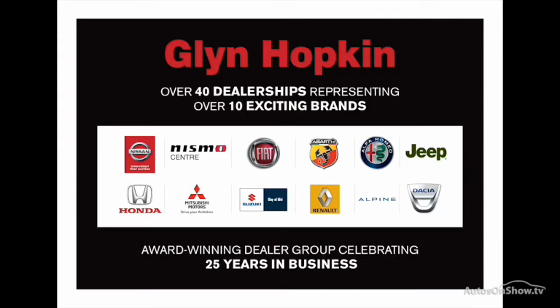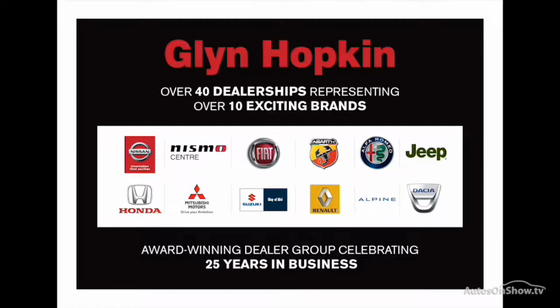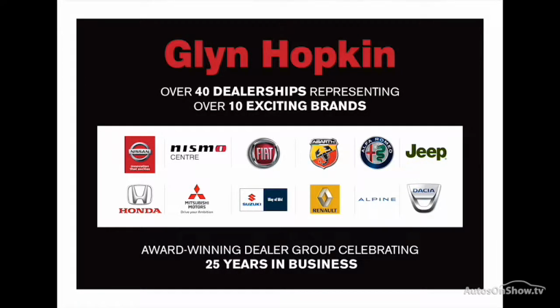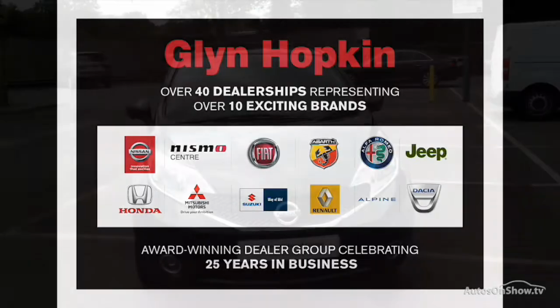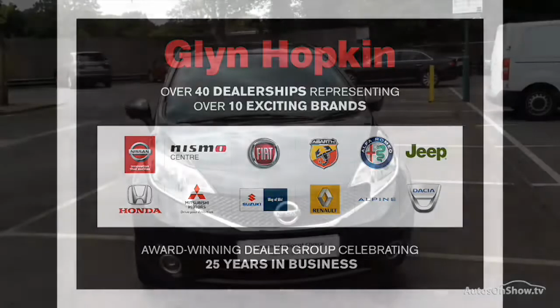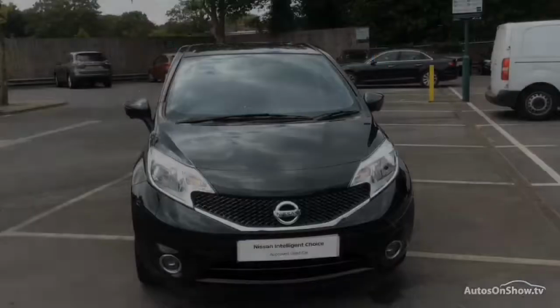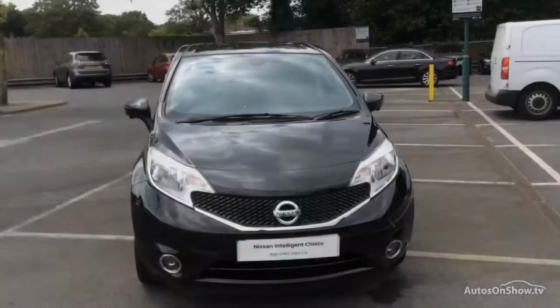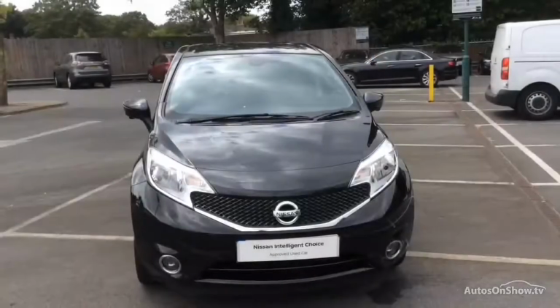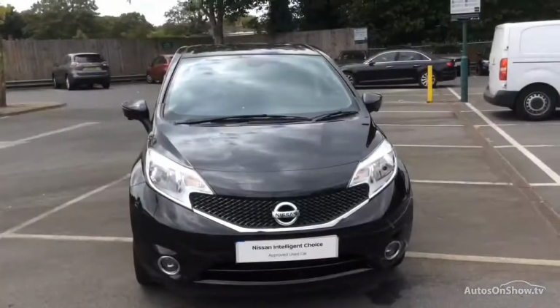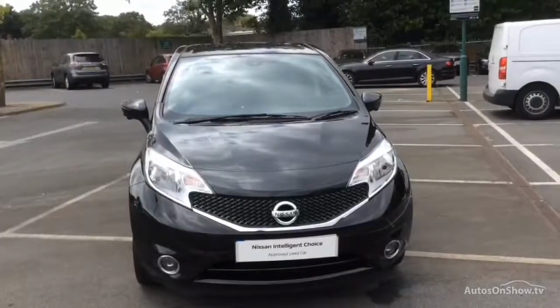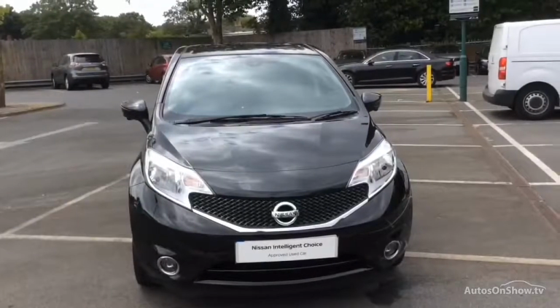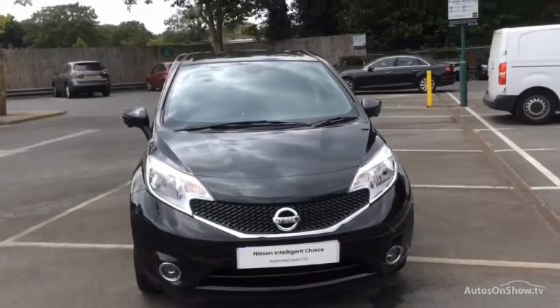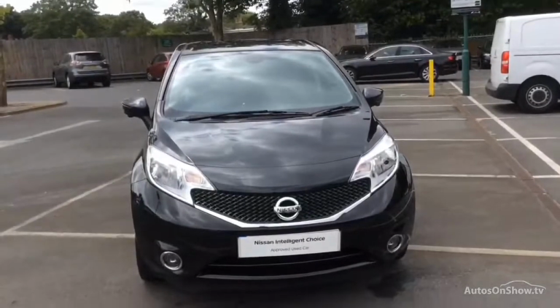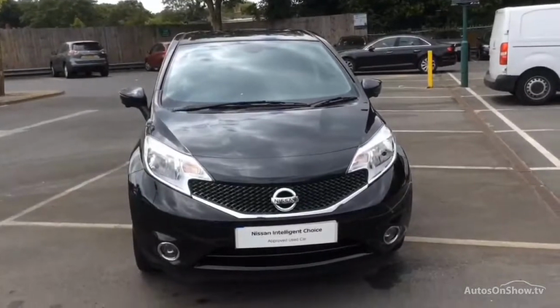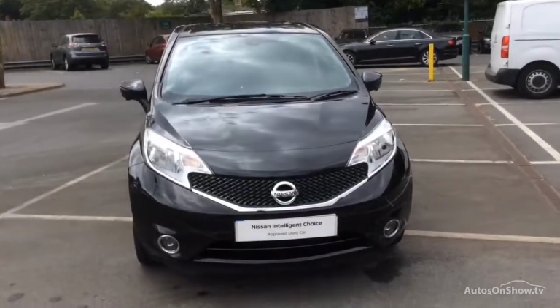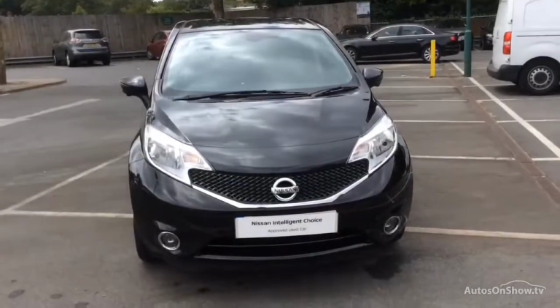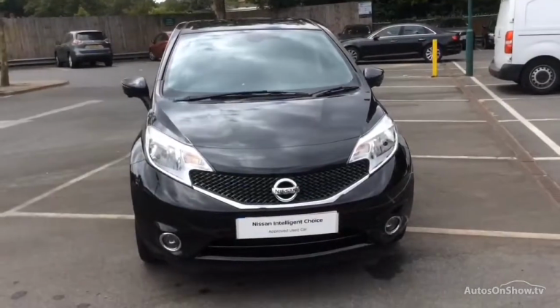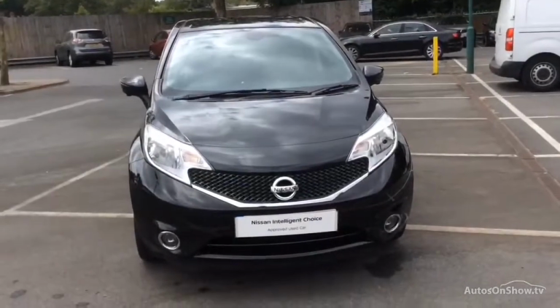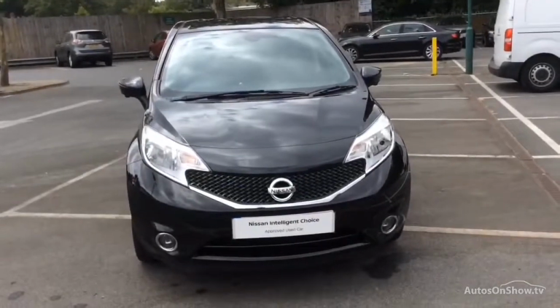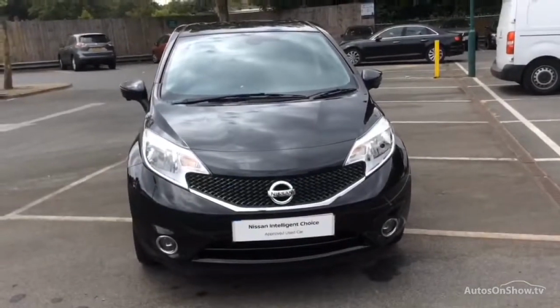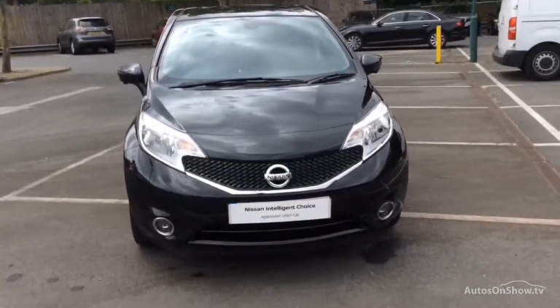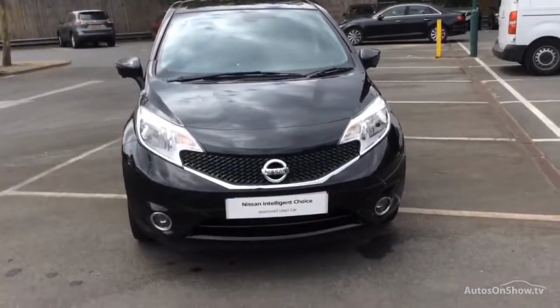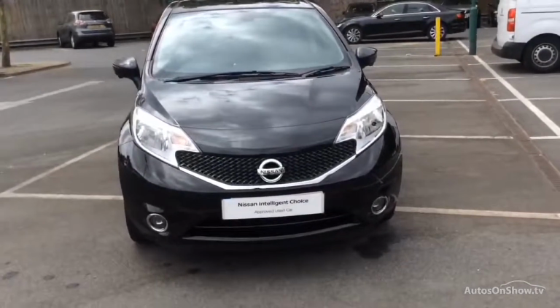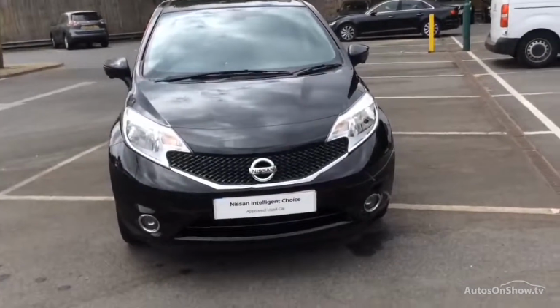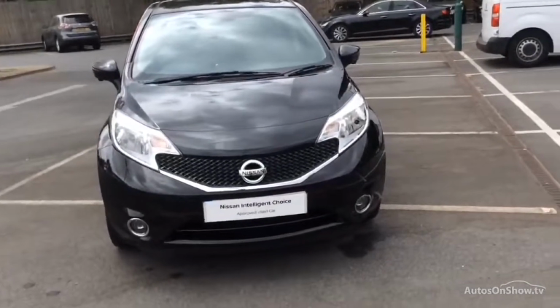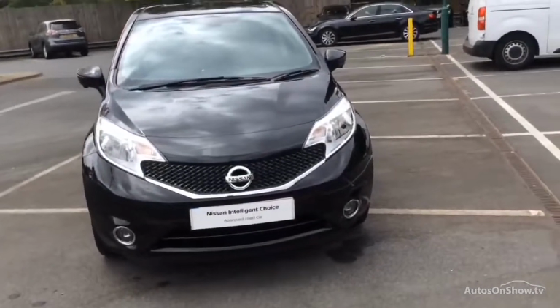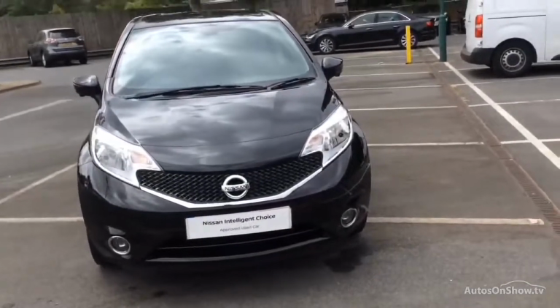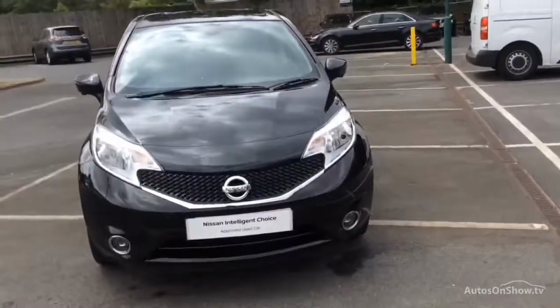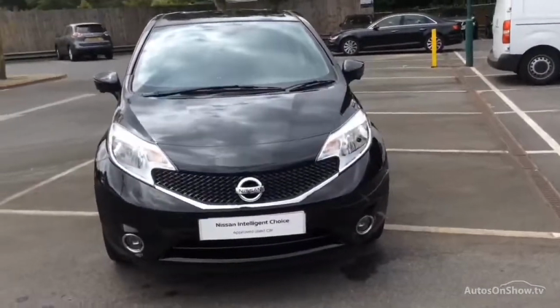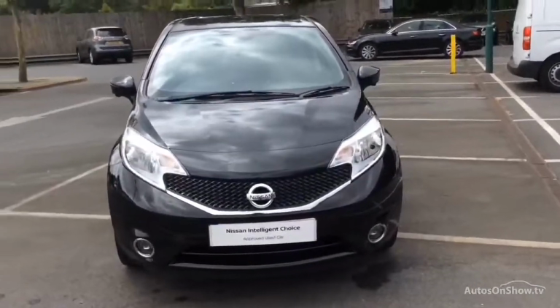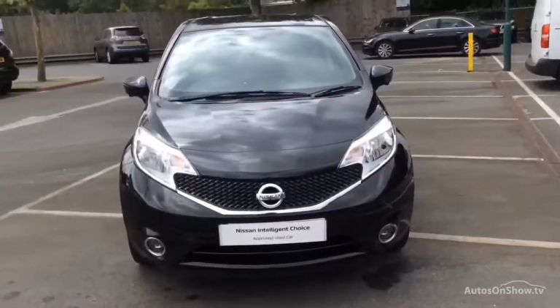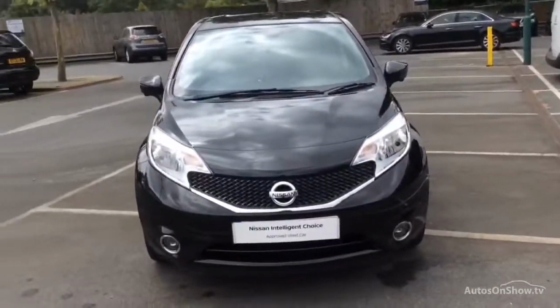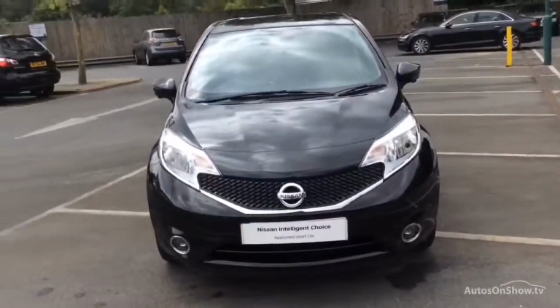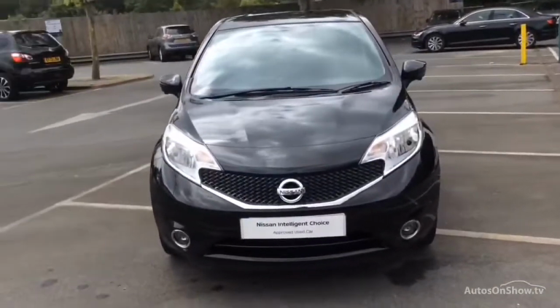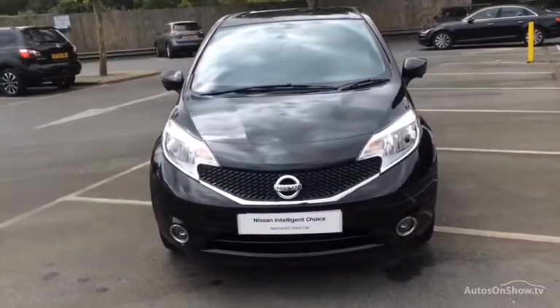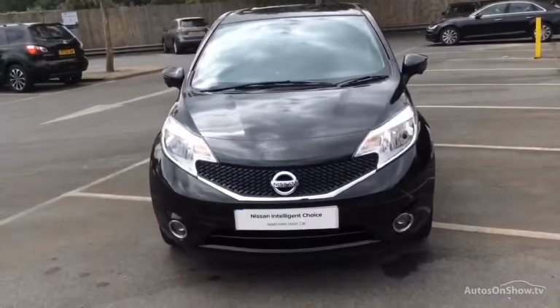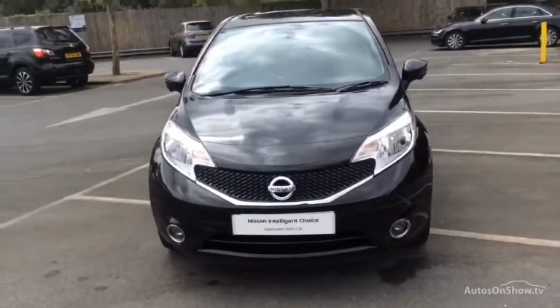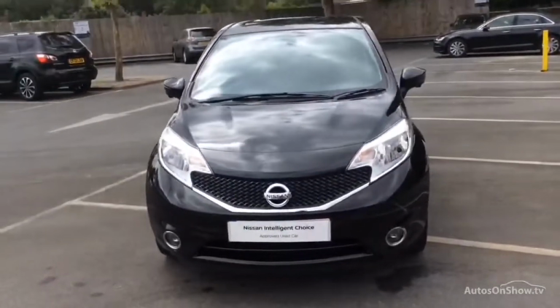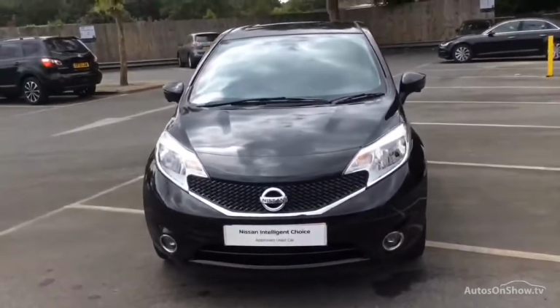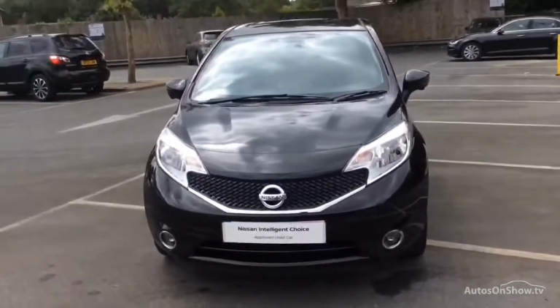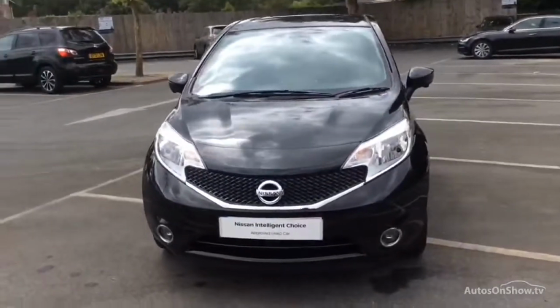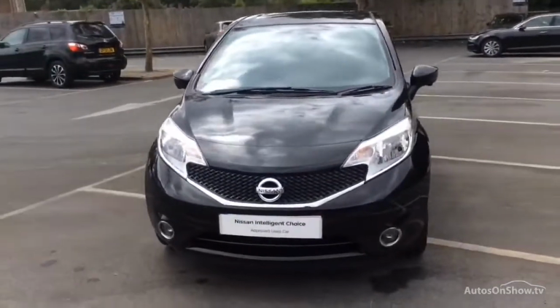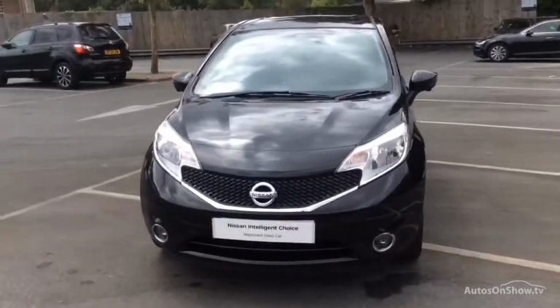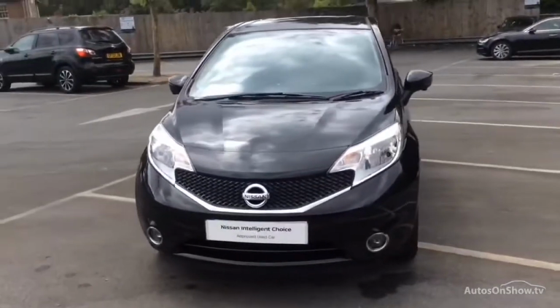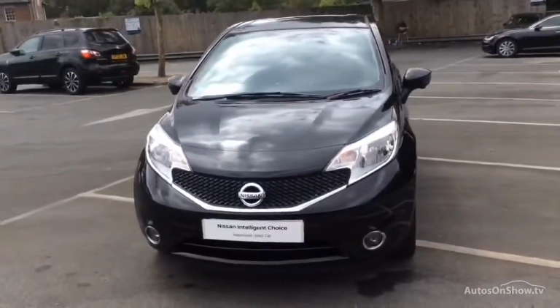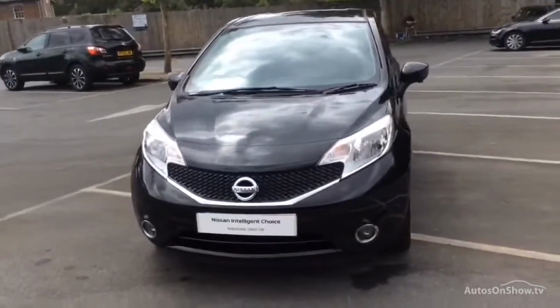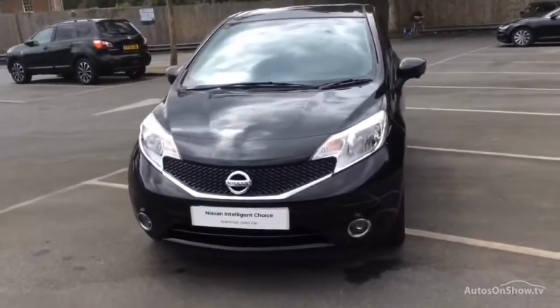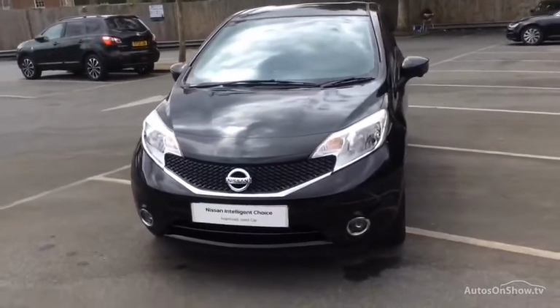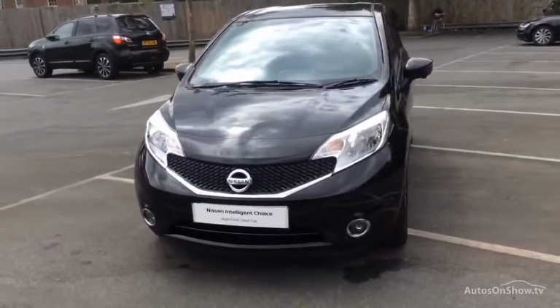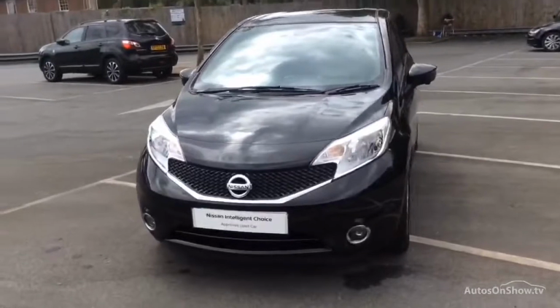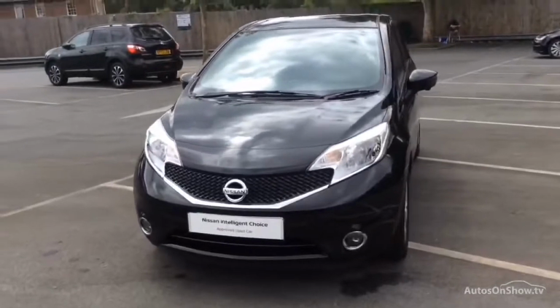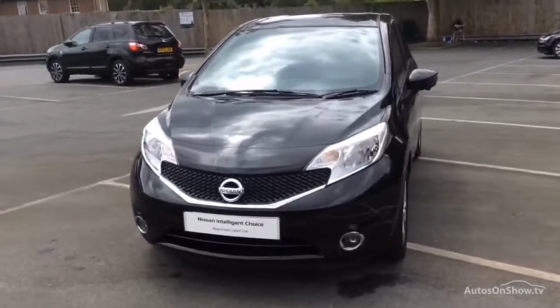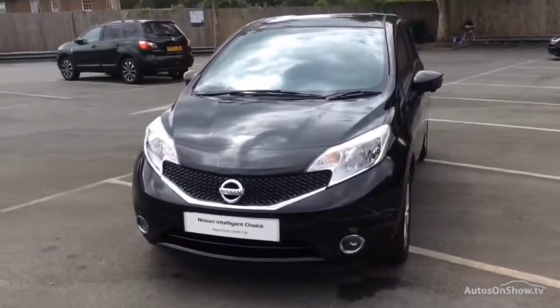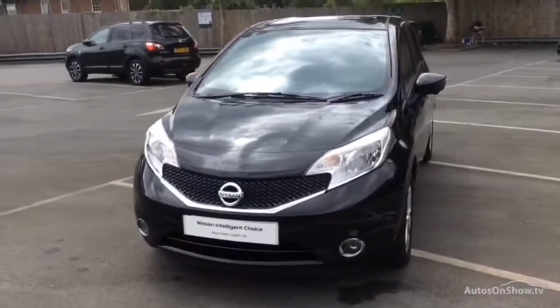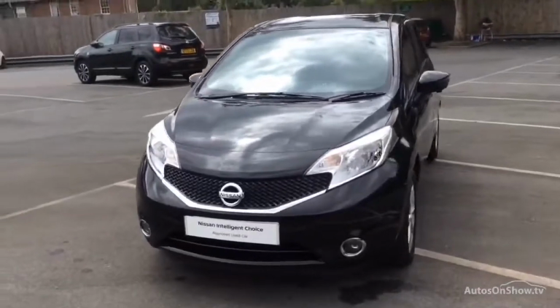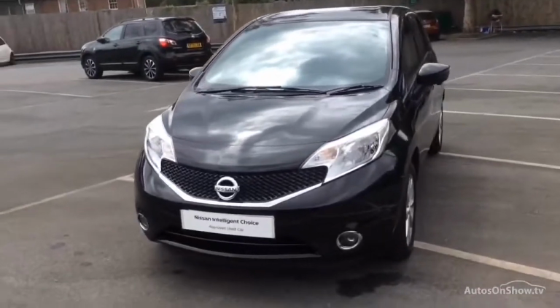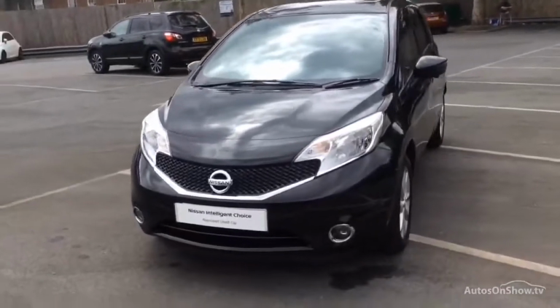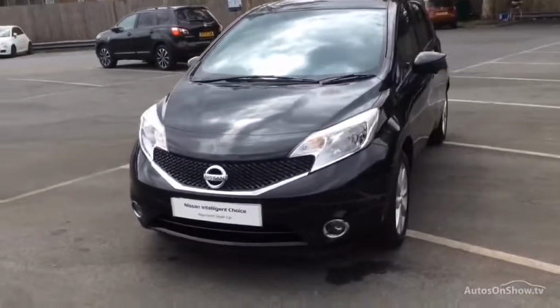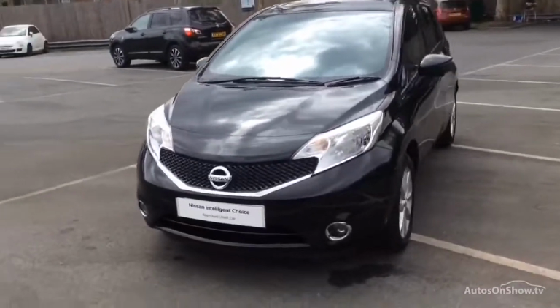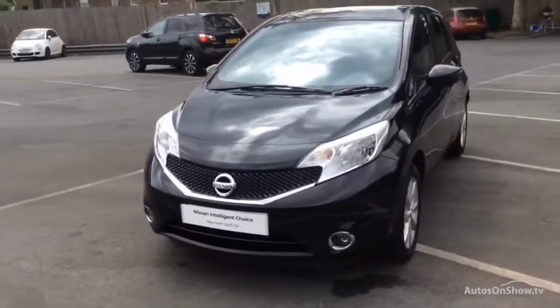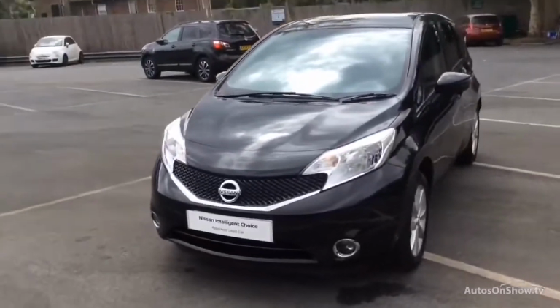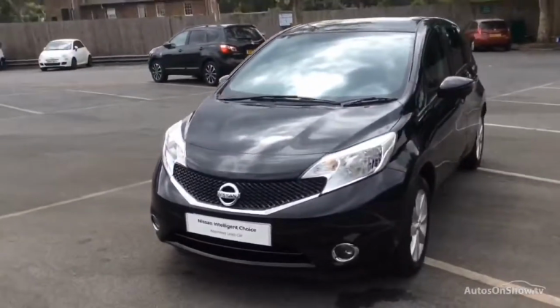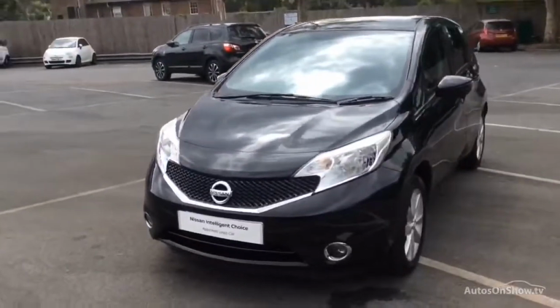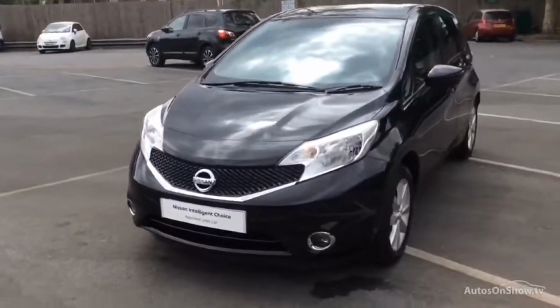Hello and welcome to Glyn Hopkin Nissan, the UK's largest independent Nissan dealer group with 13 dealerships.